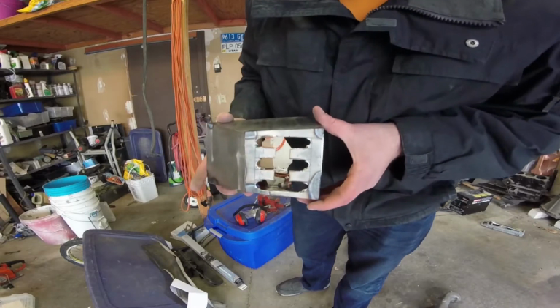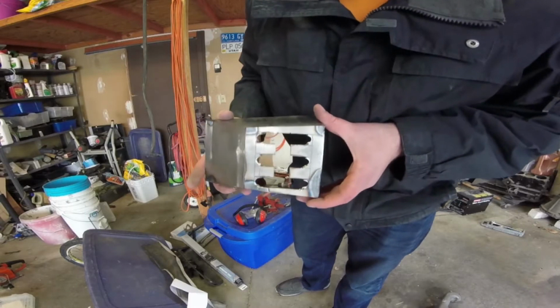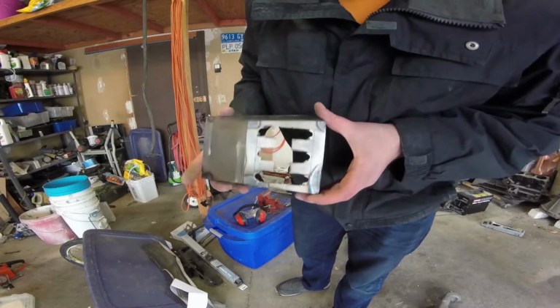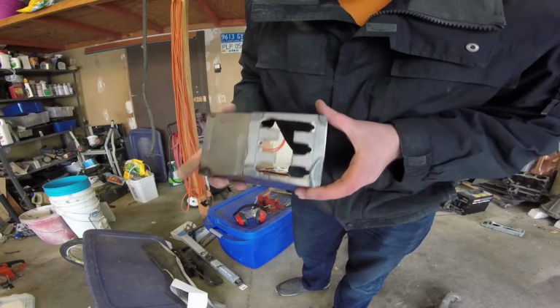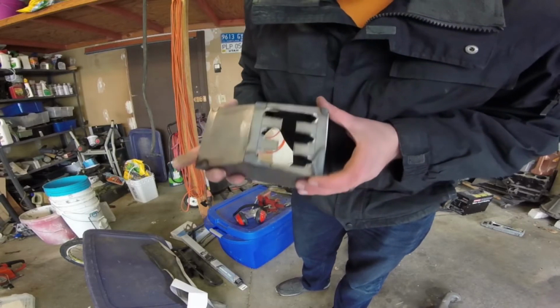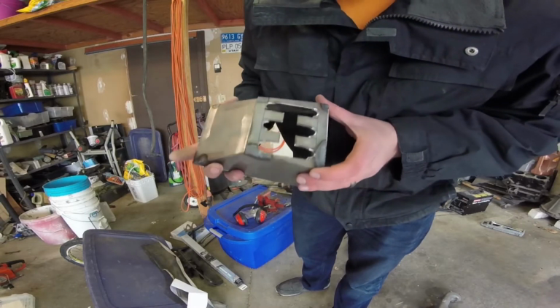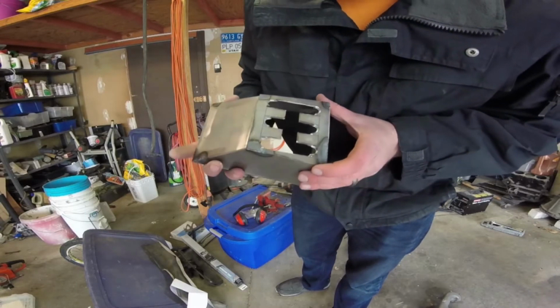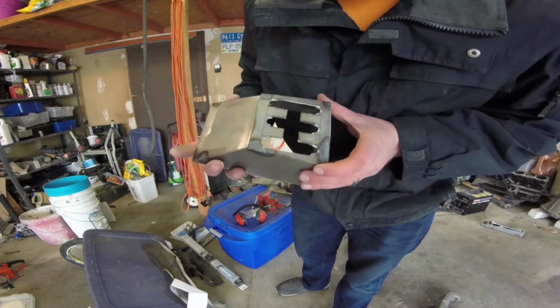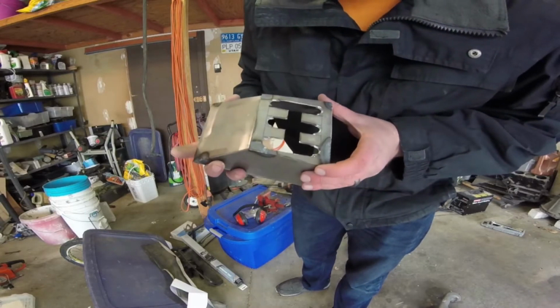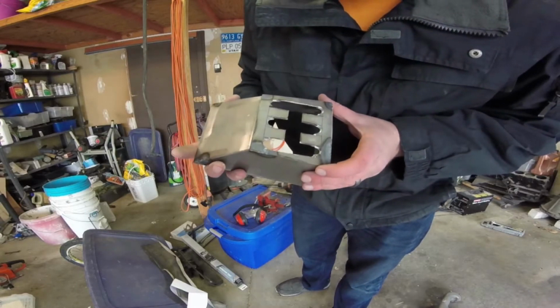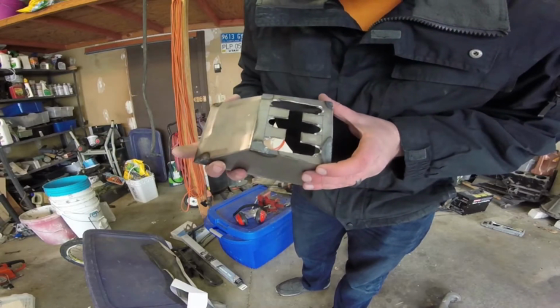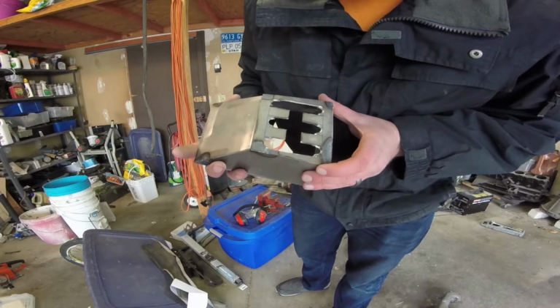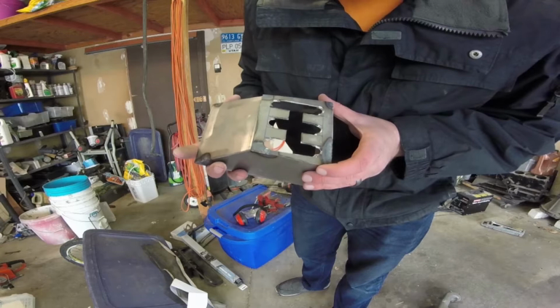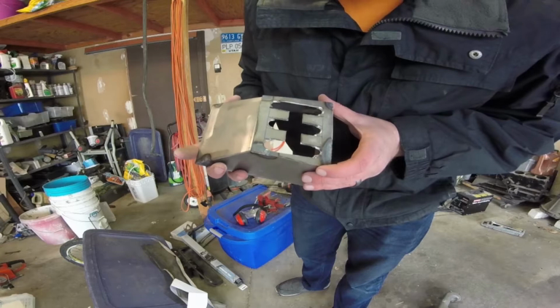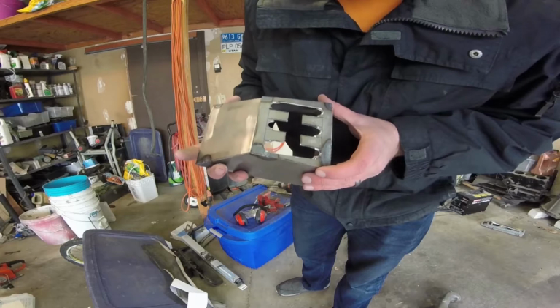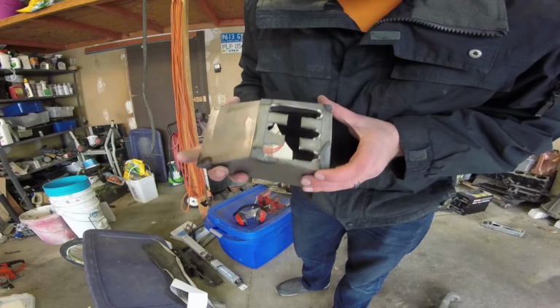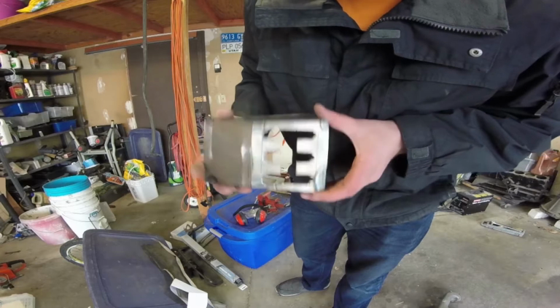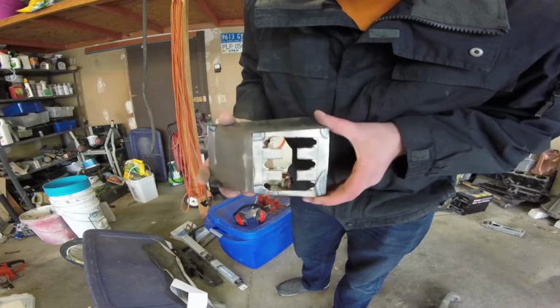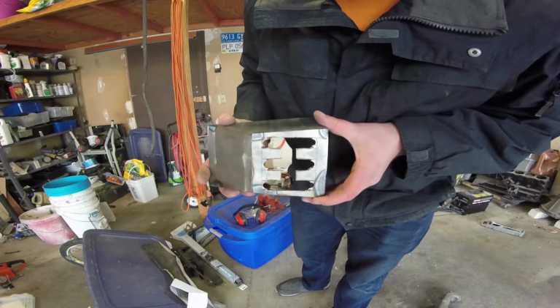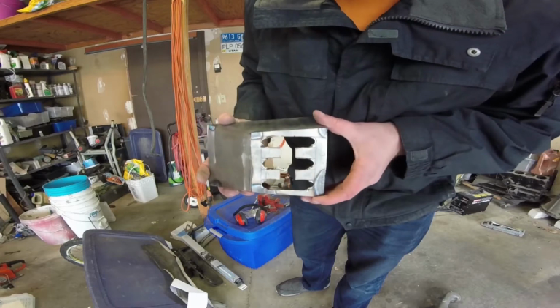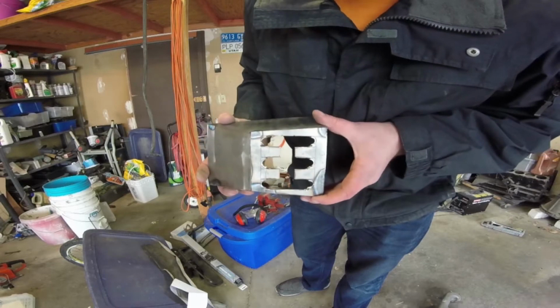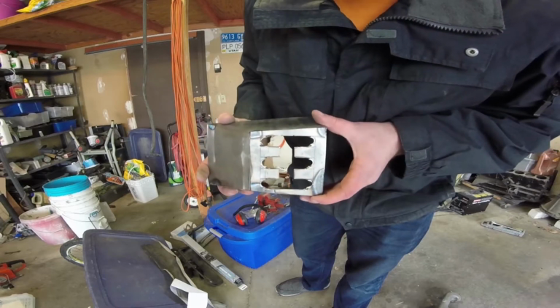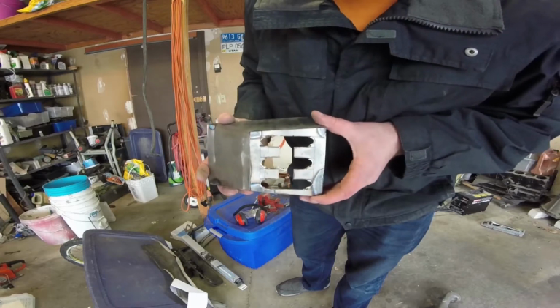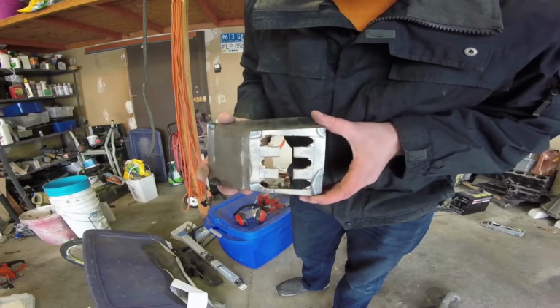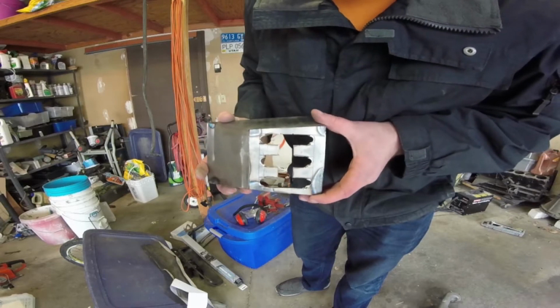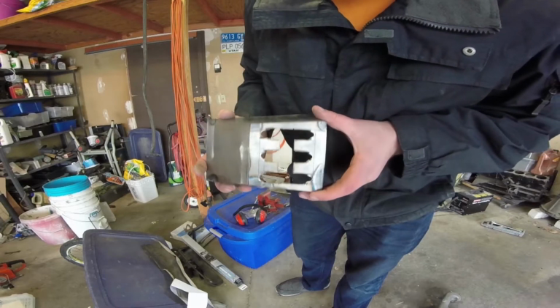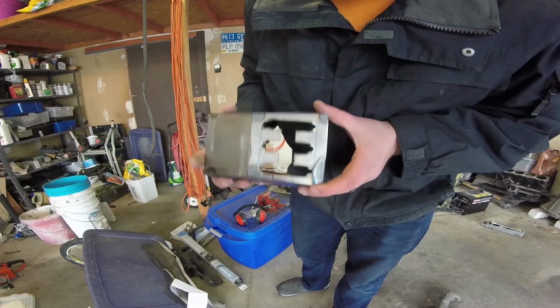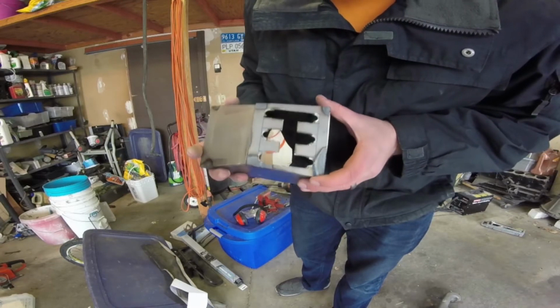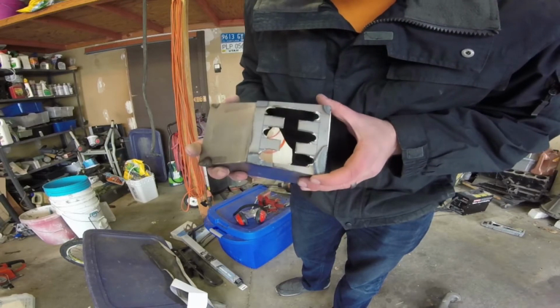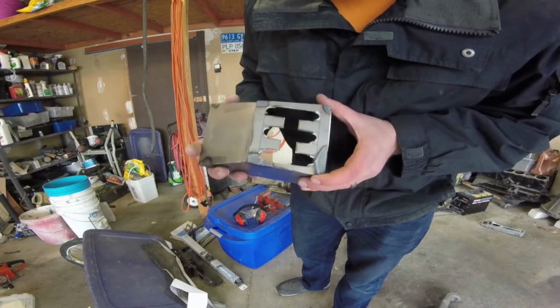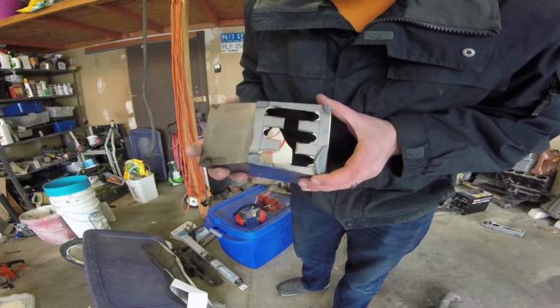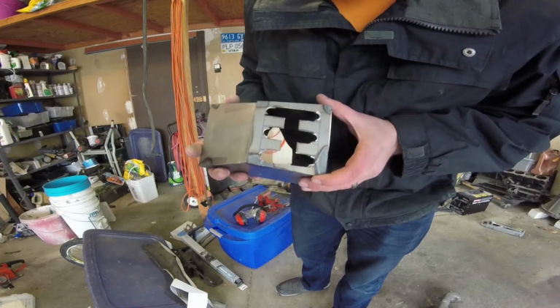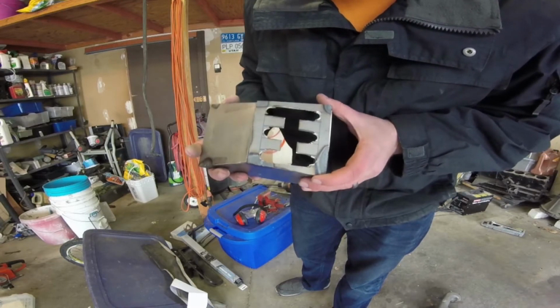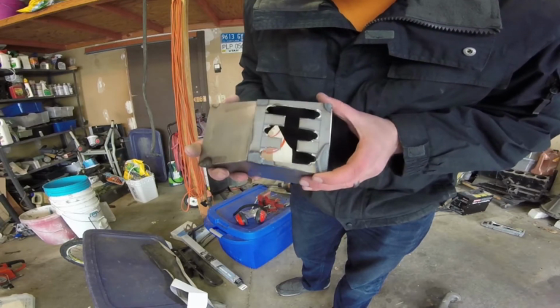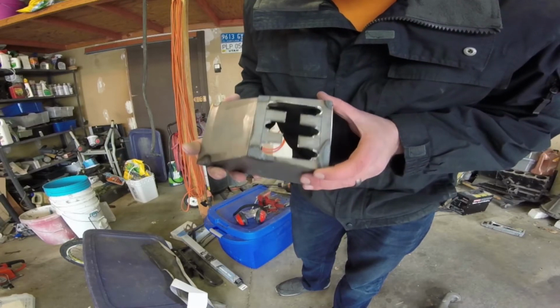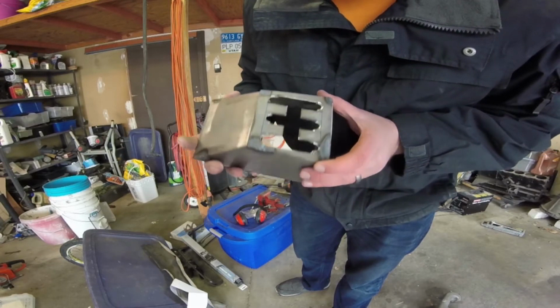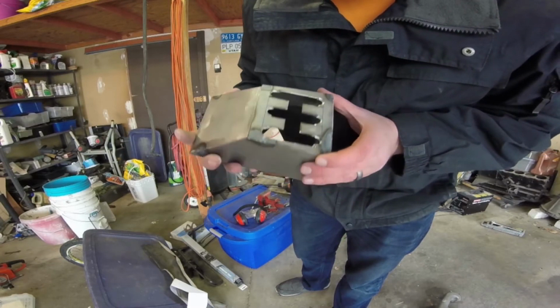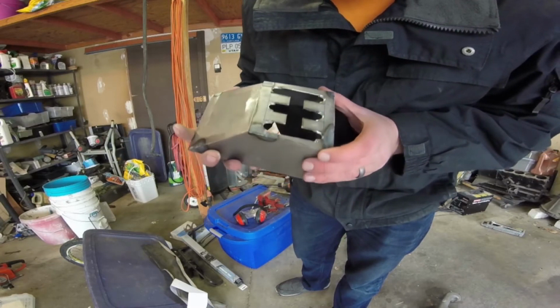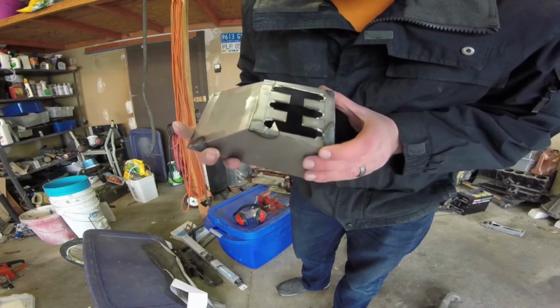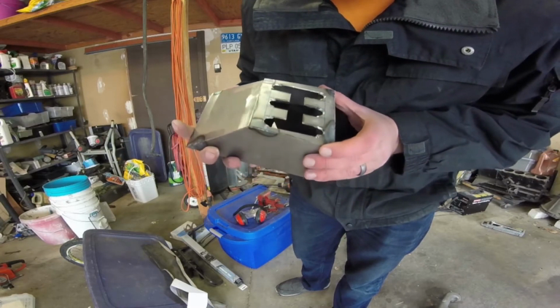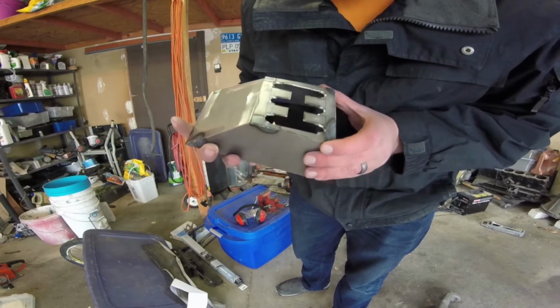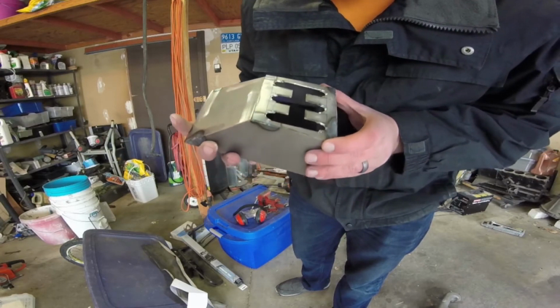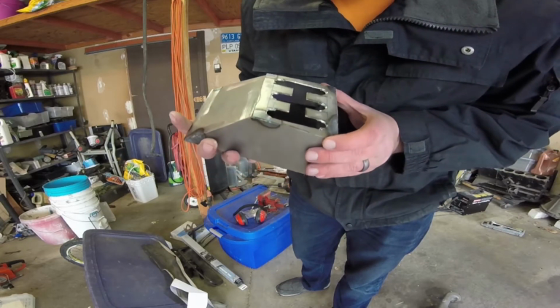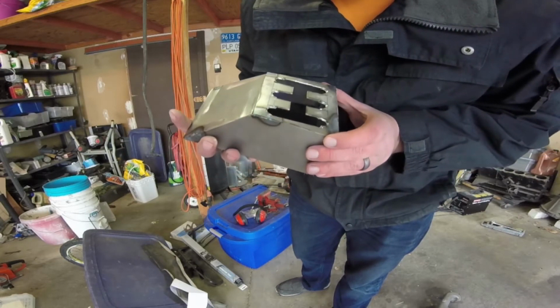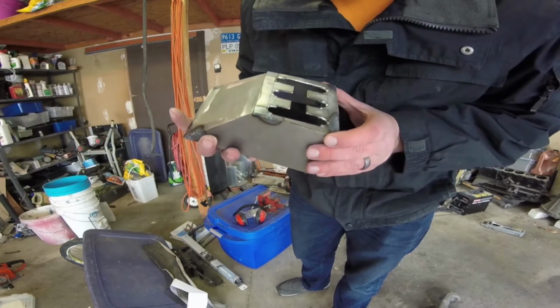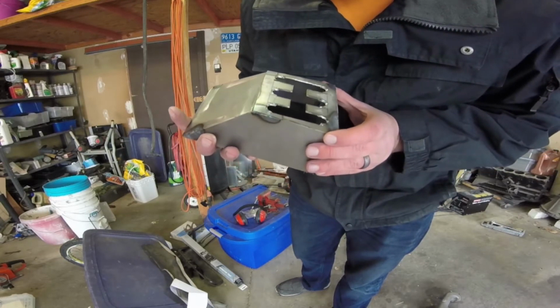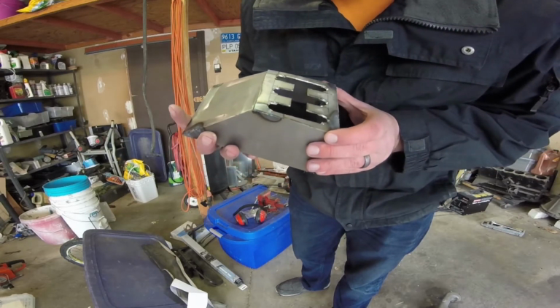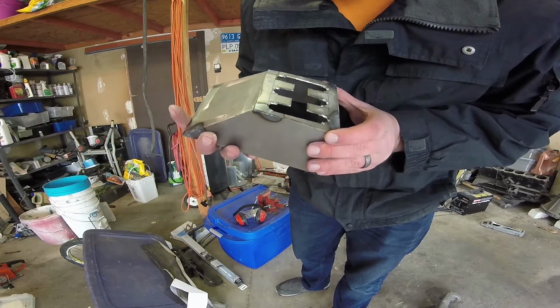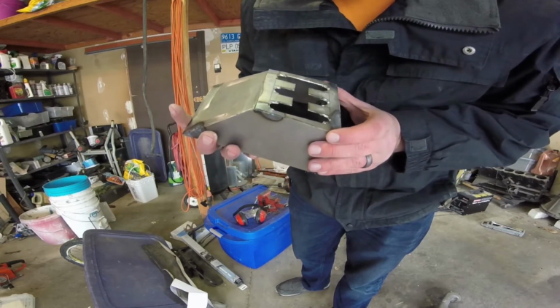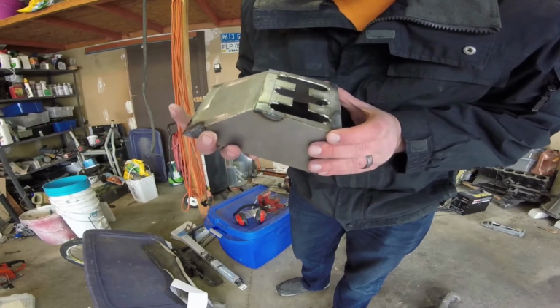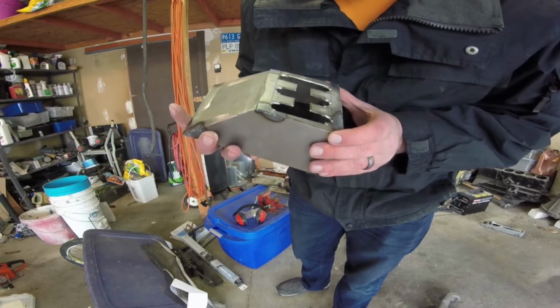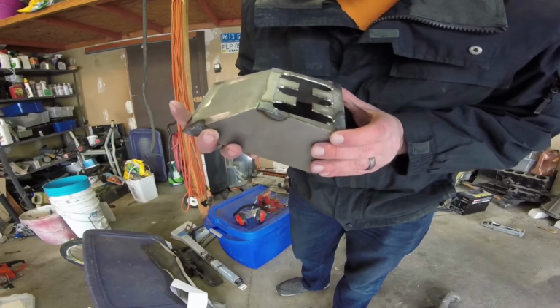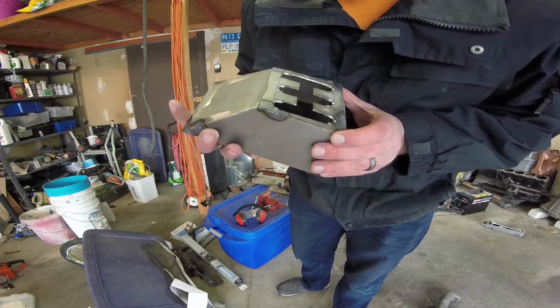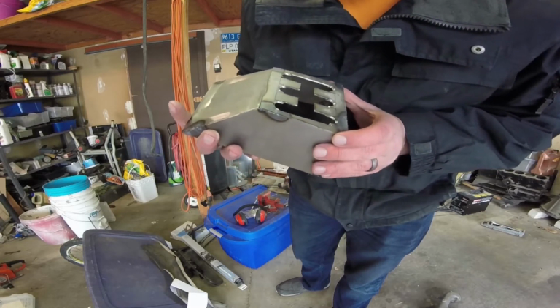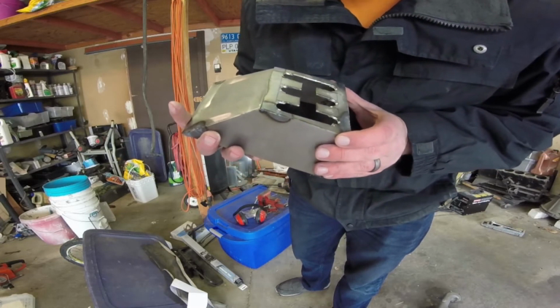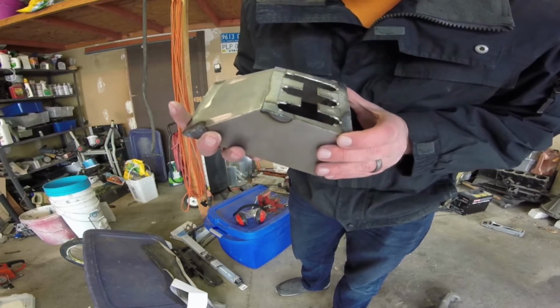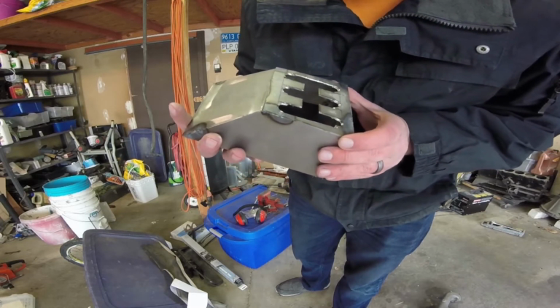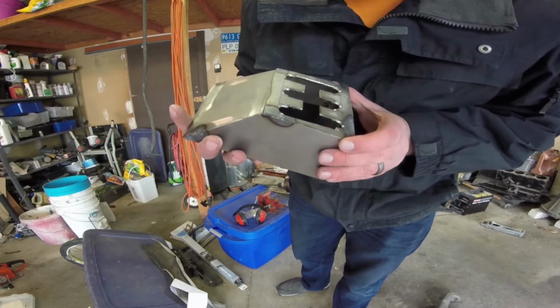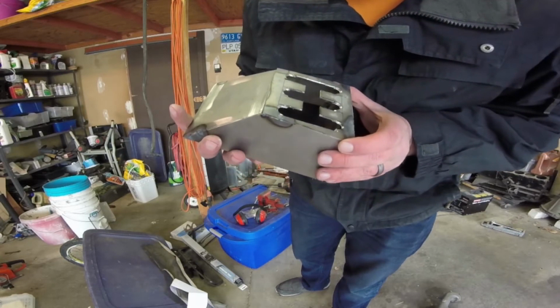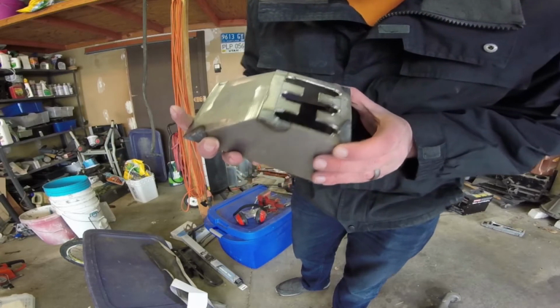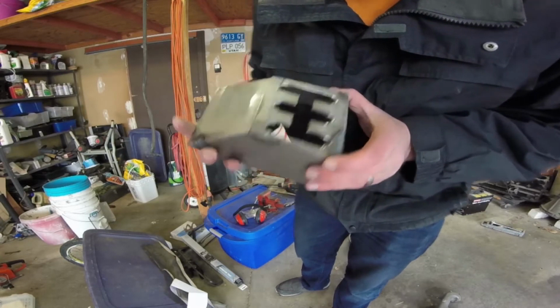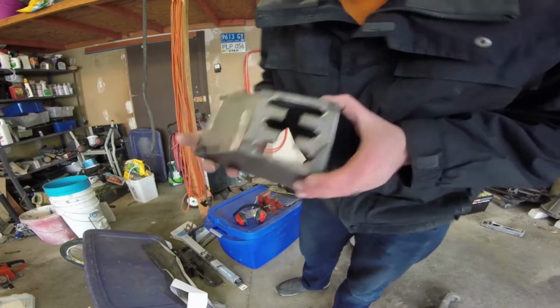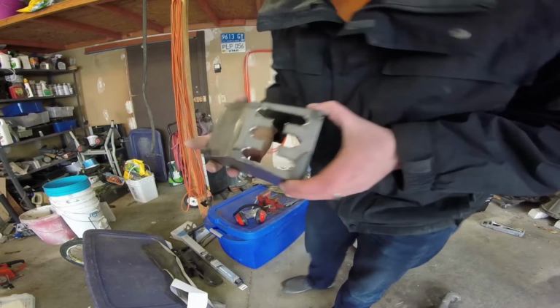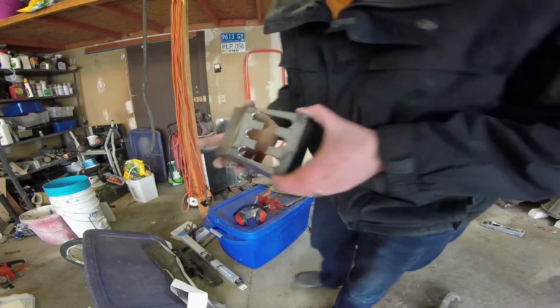I've got the pattern cut out. Pretty rough. I'm going to go ahead and clean it up with a little Dremel tool, trying to make it a lot better.